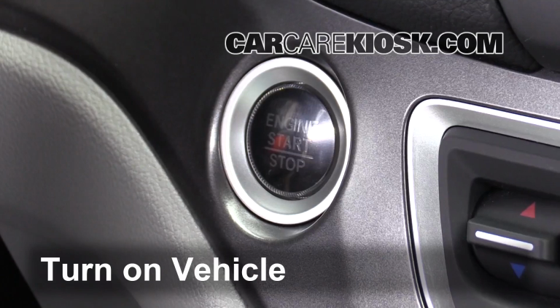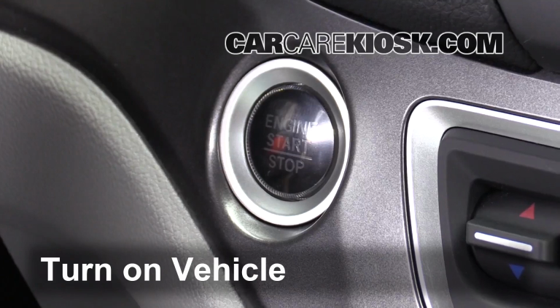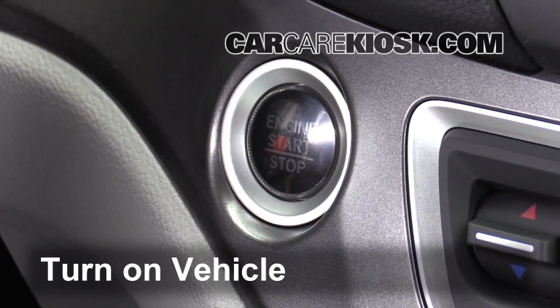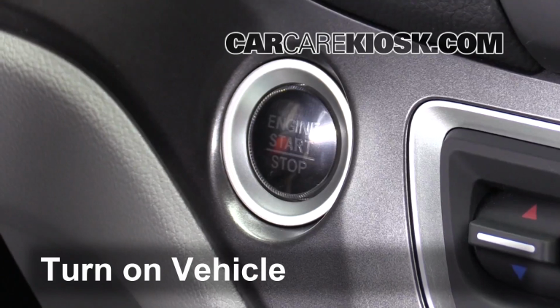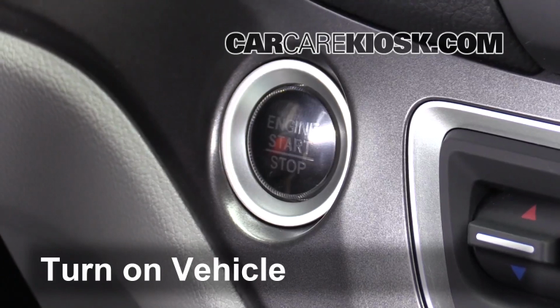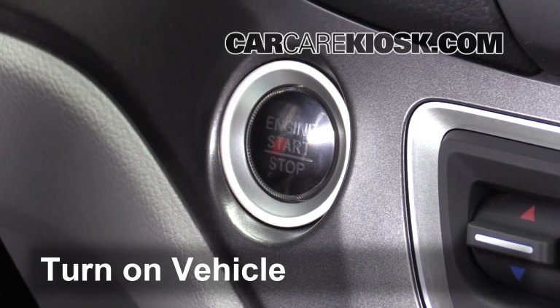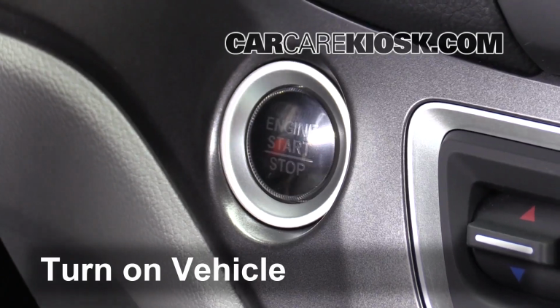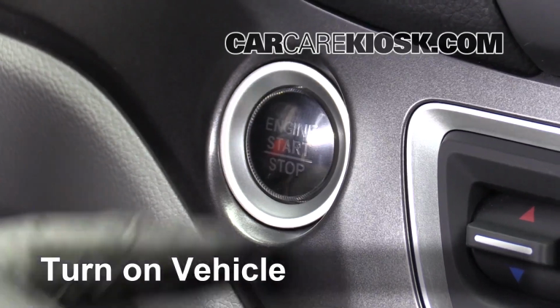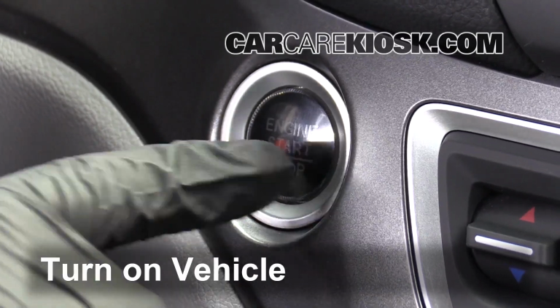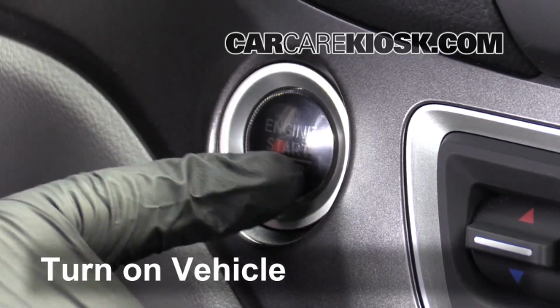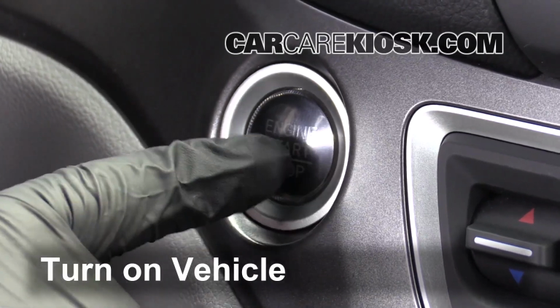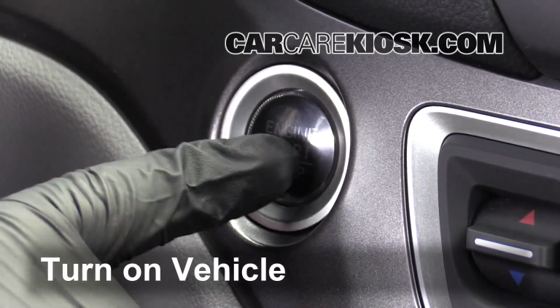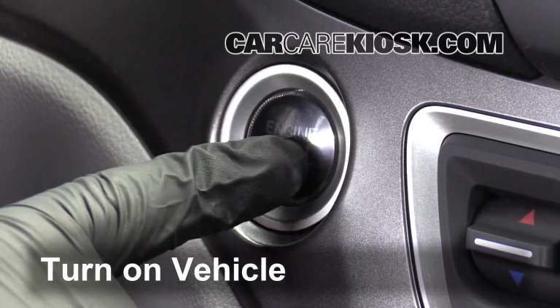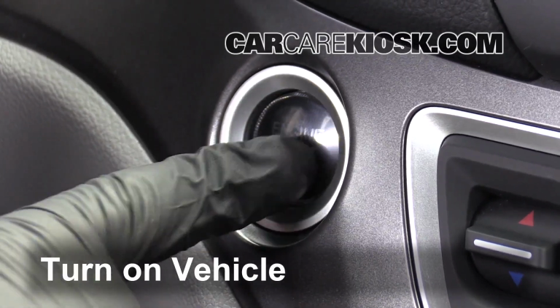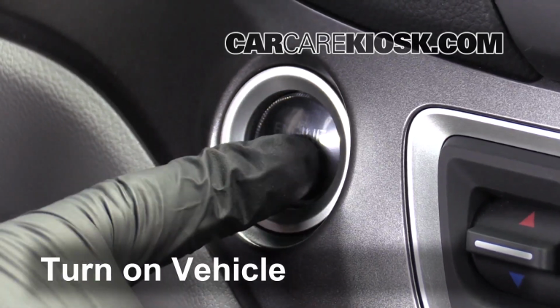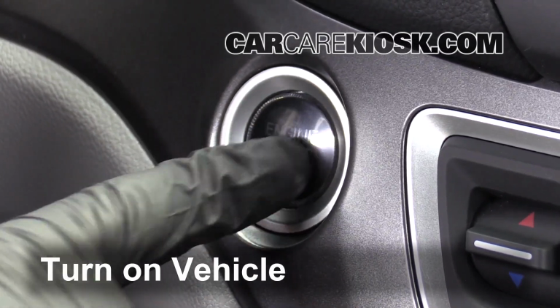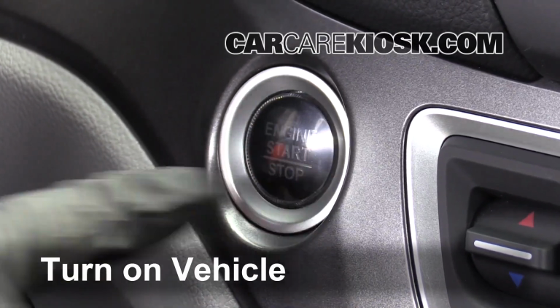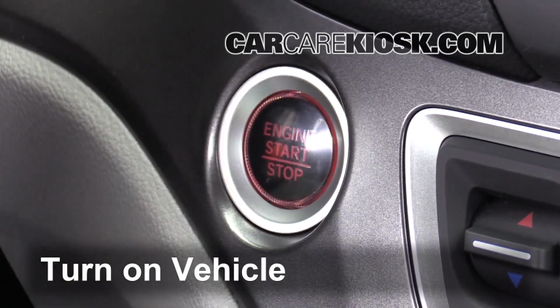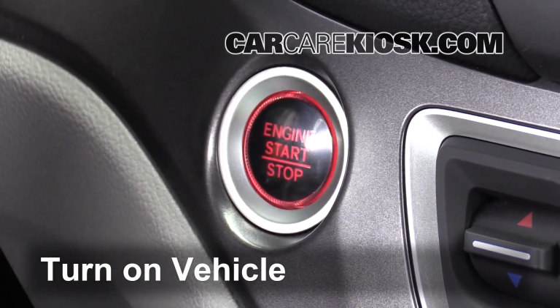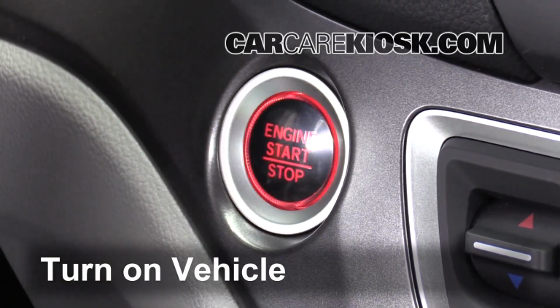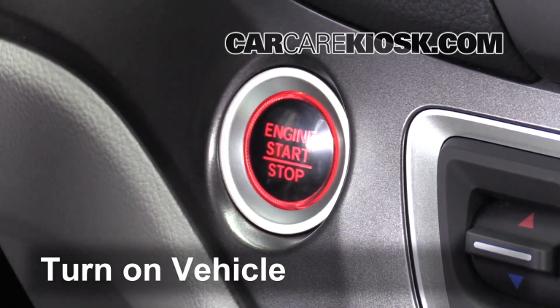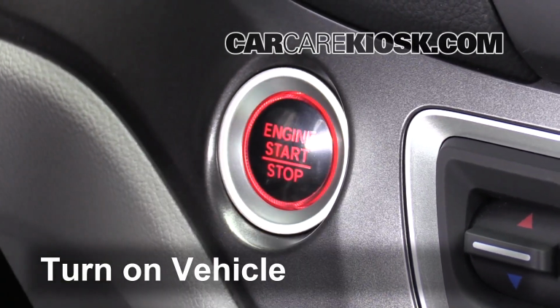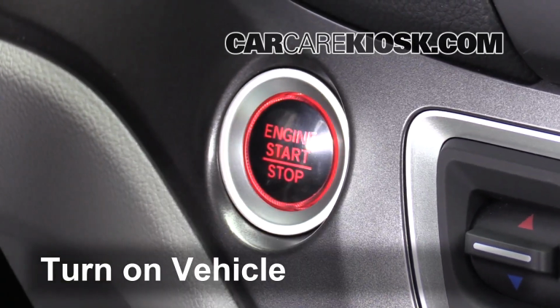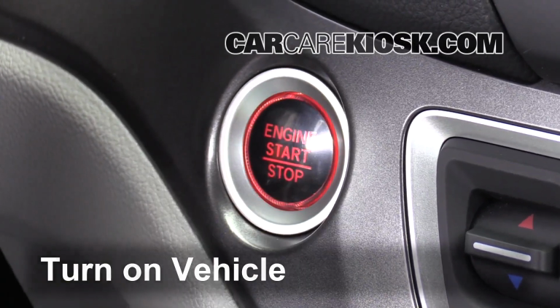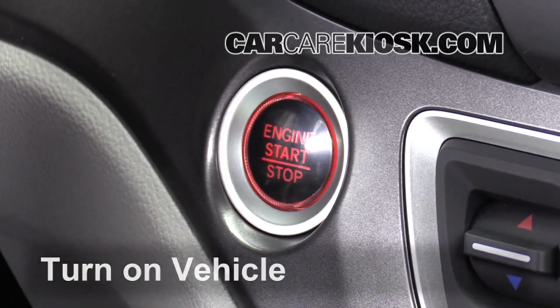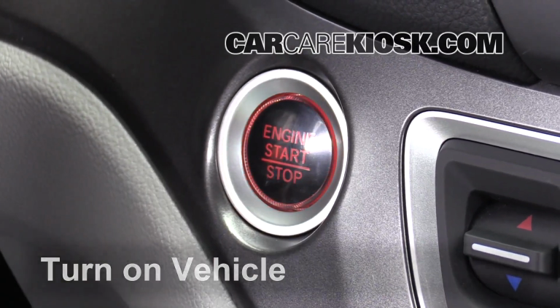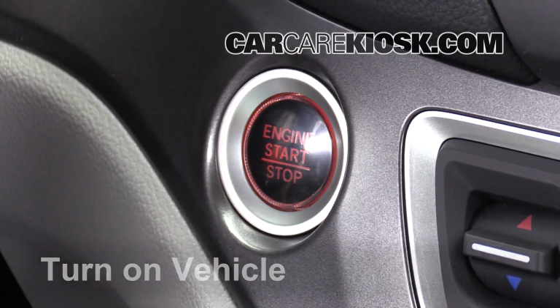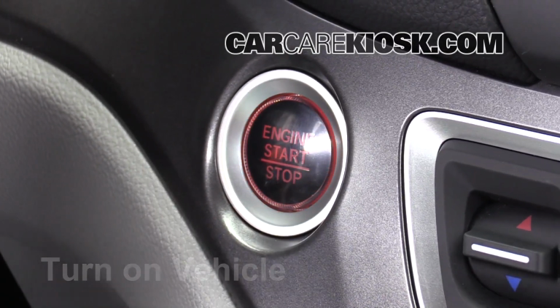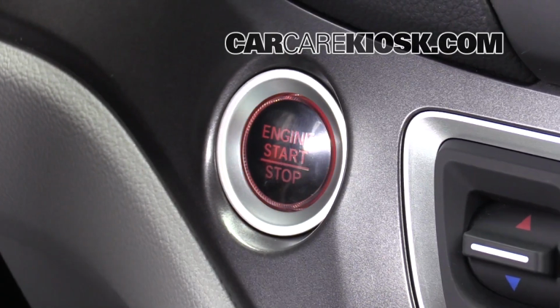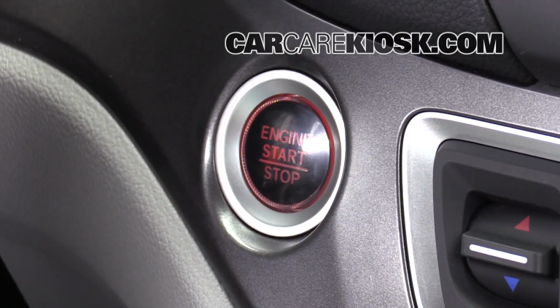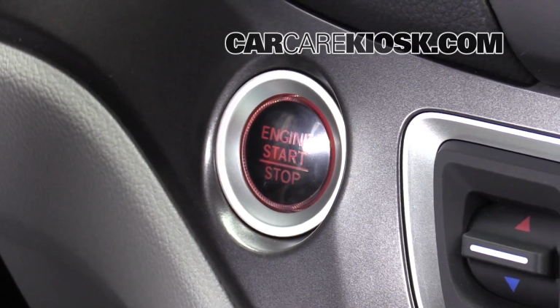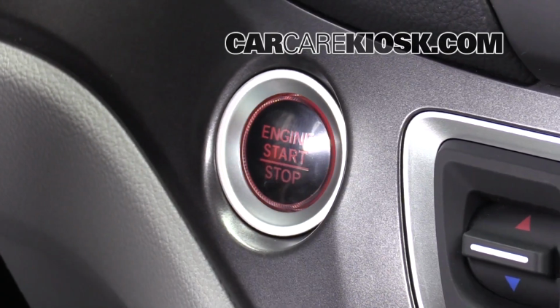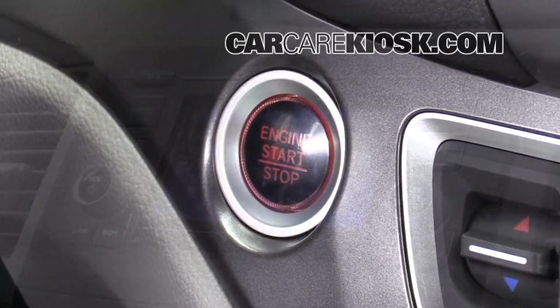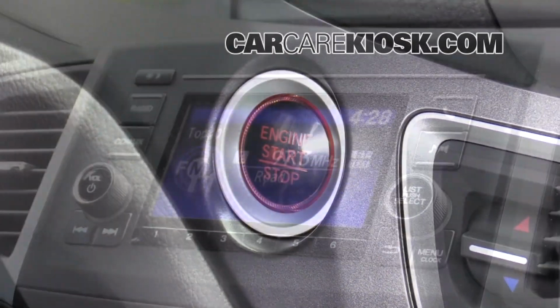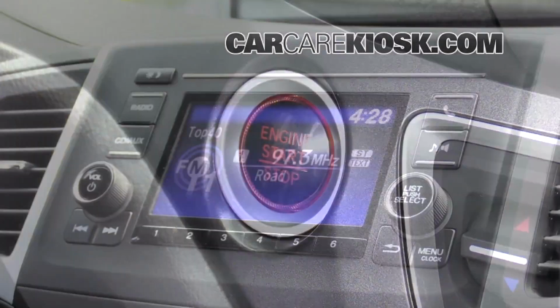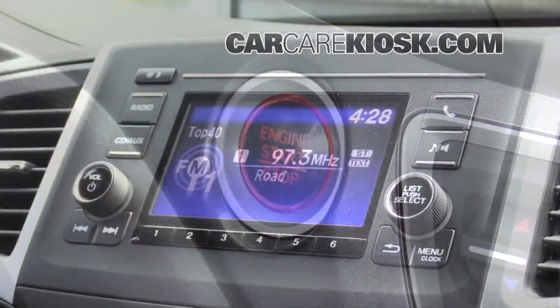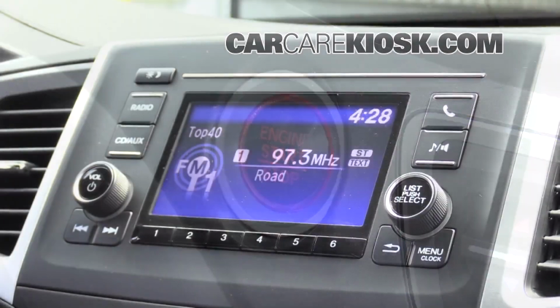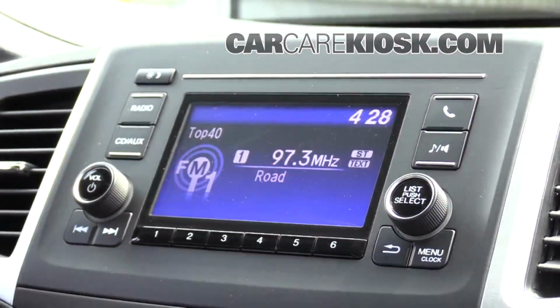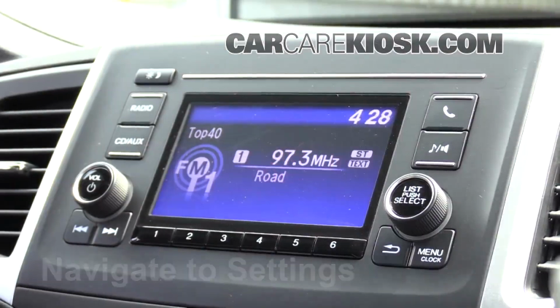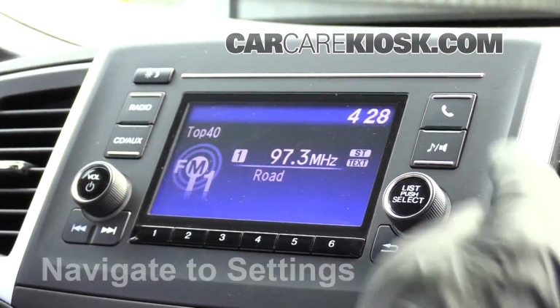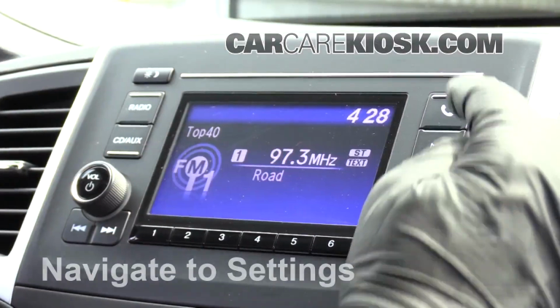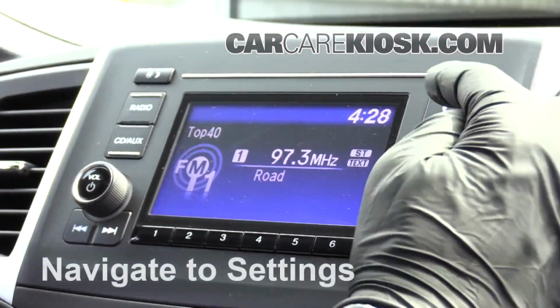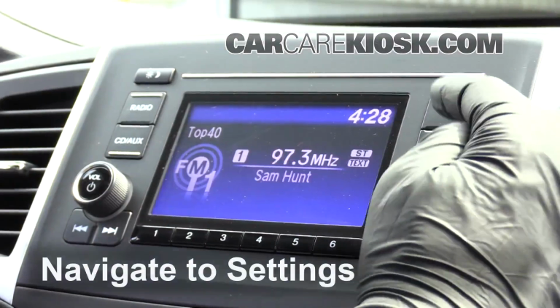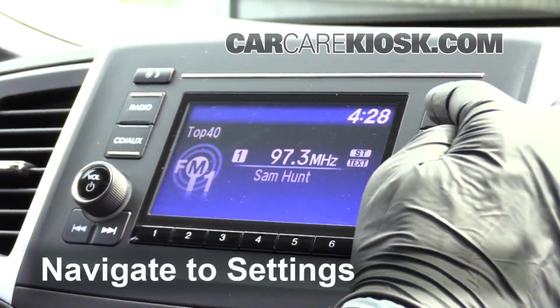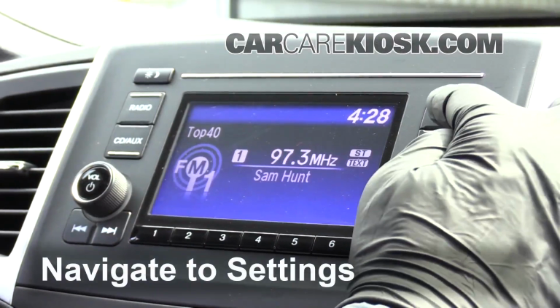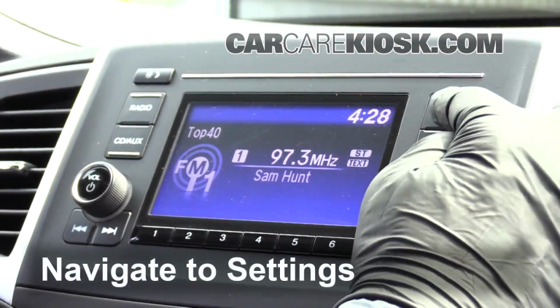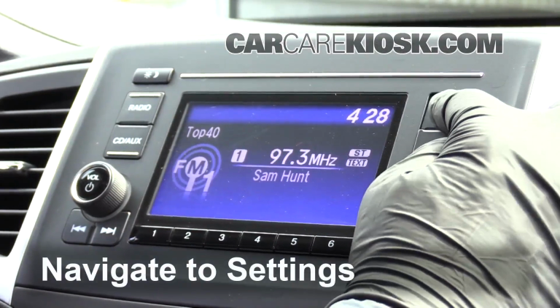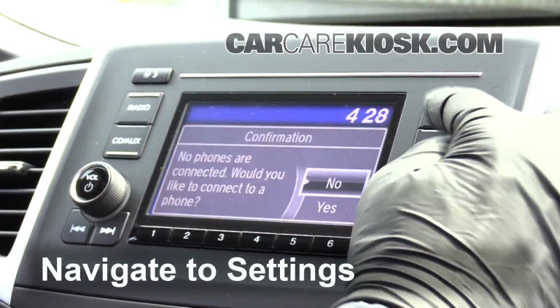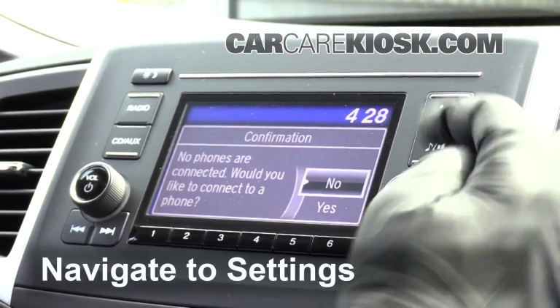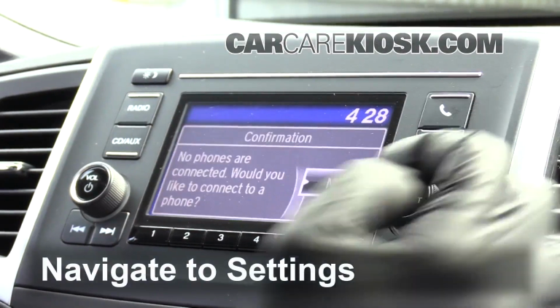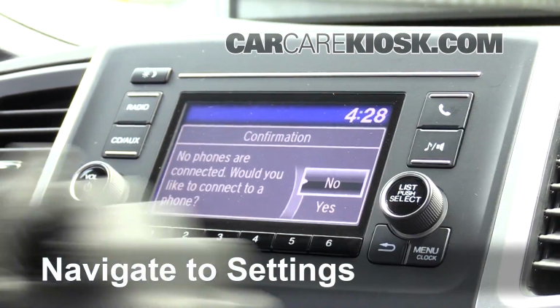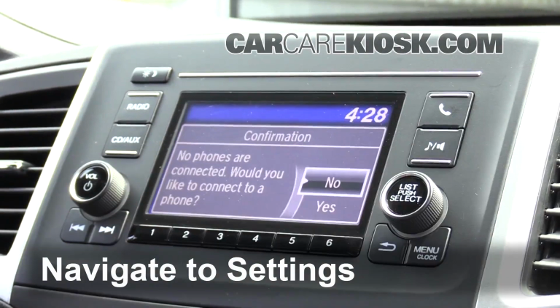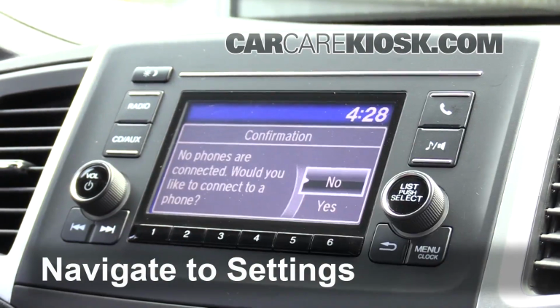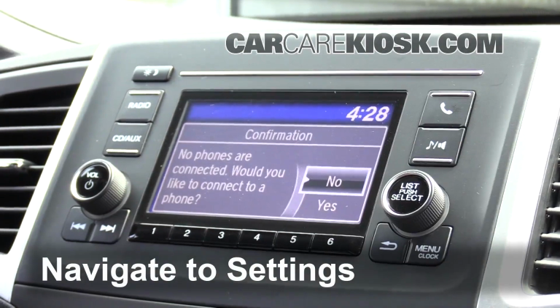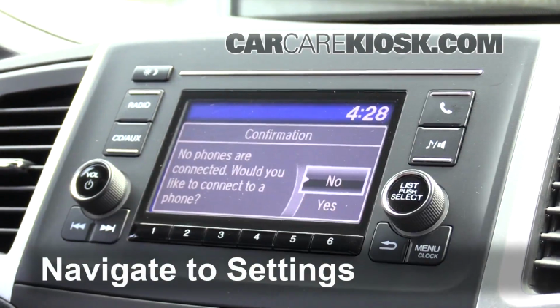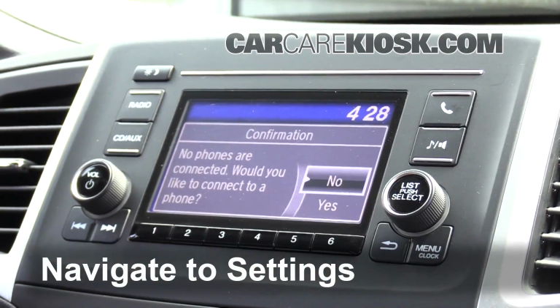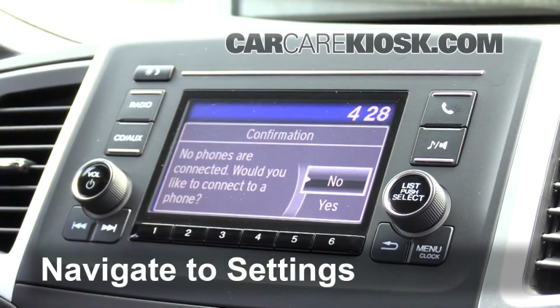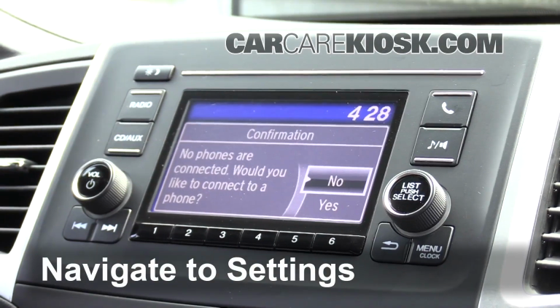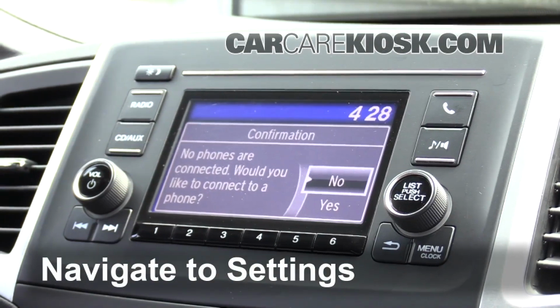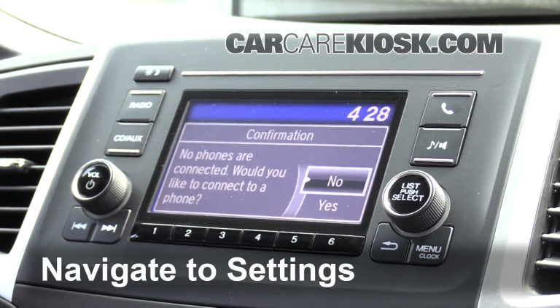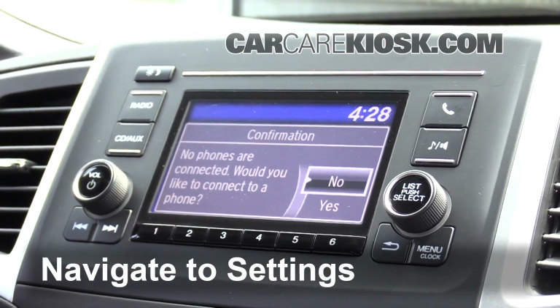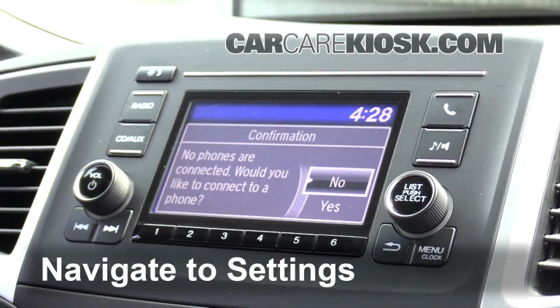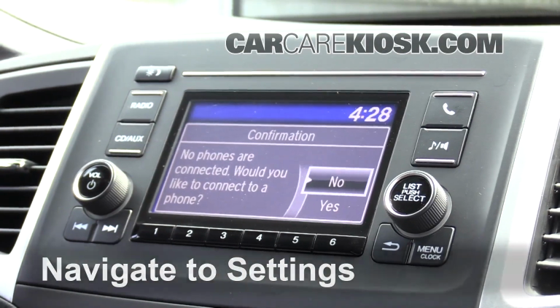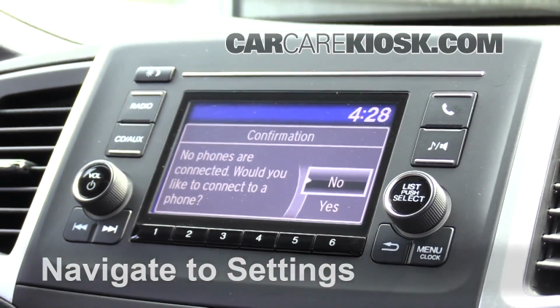Turn the vehicle to the accessory position. Navigate to the Bluetooth Sync menu.